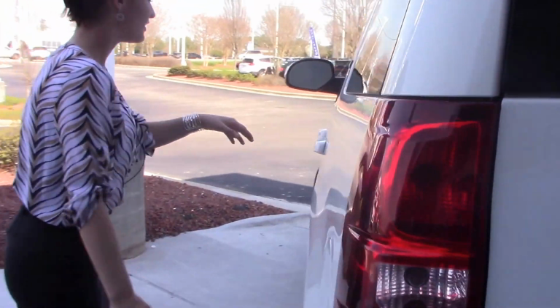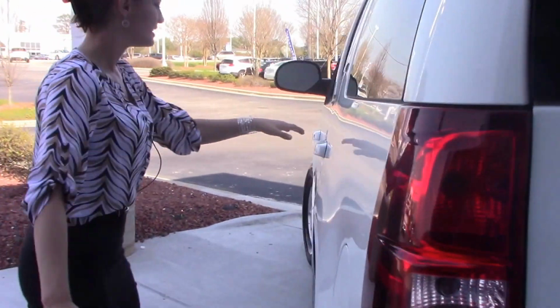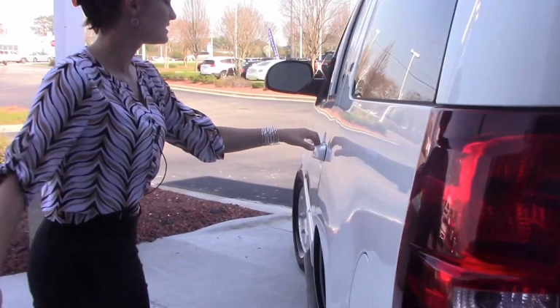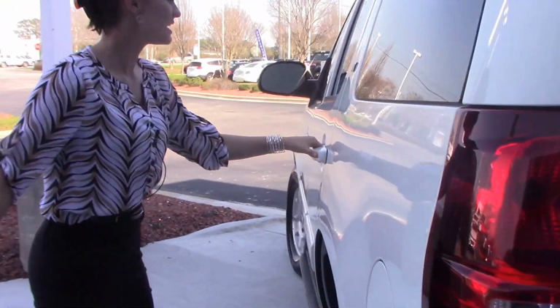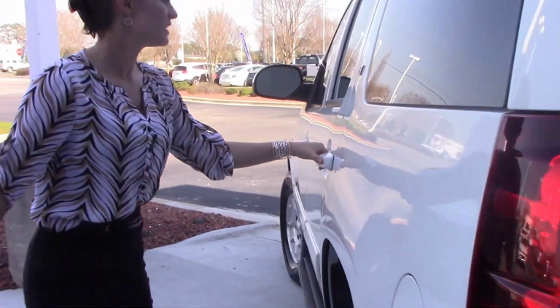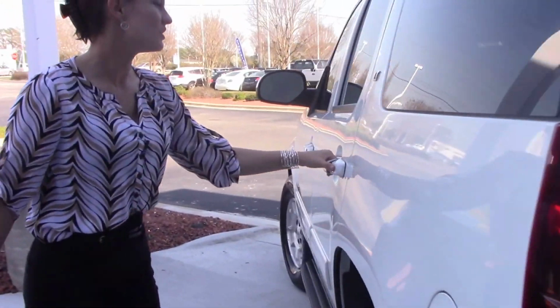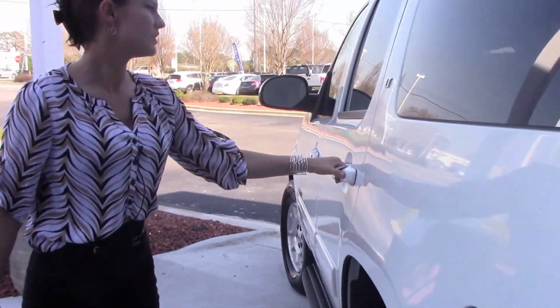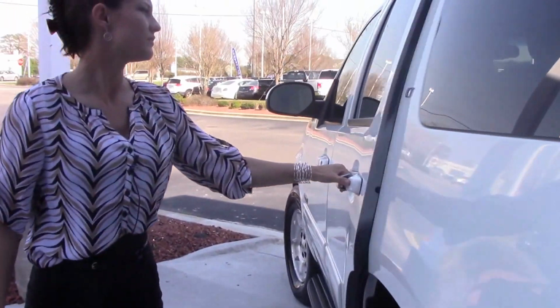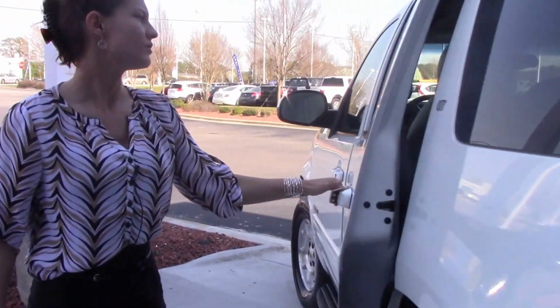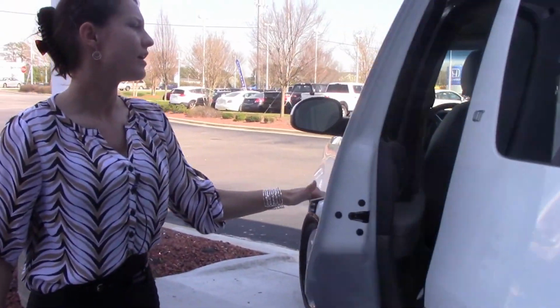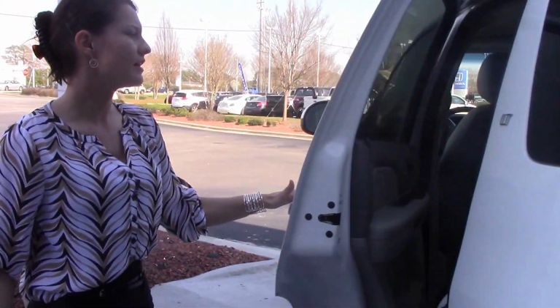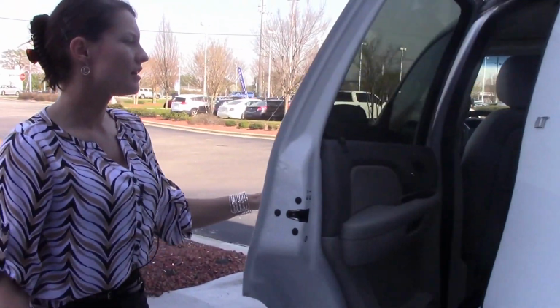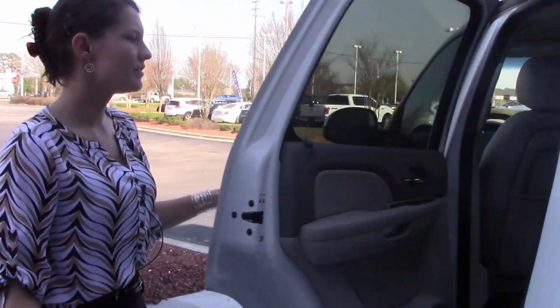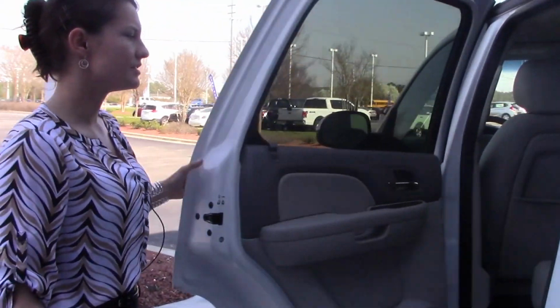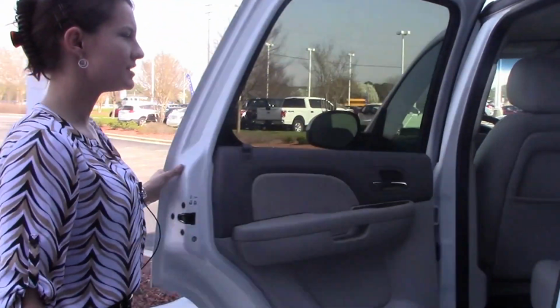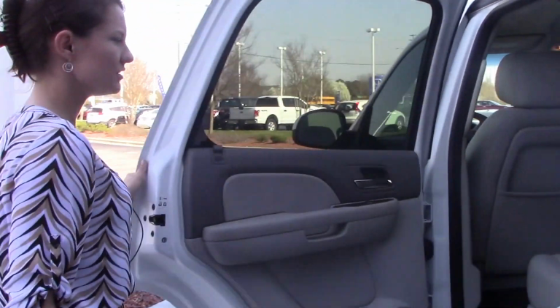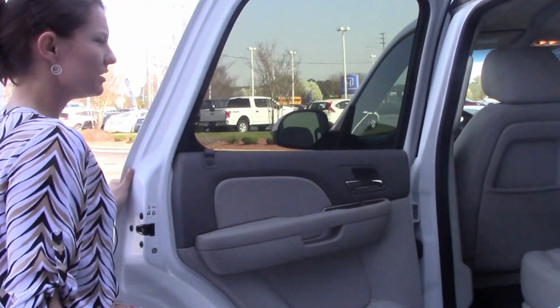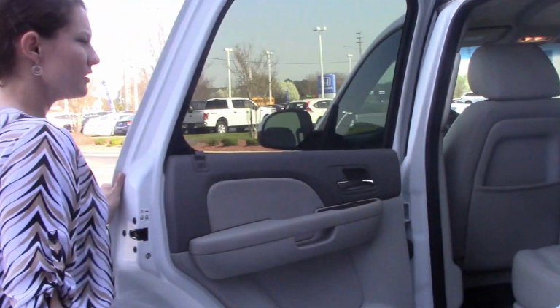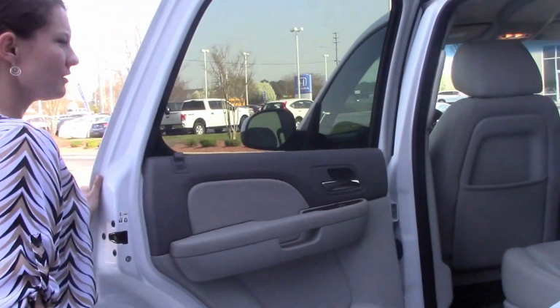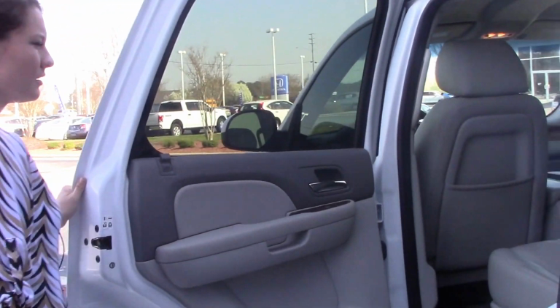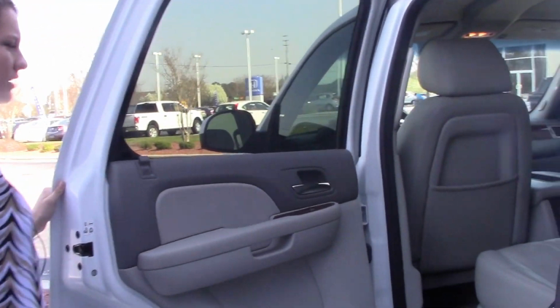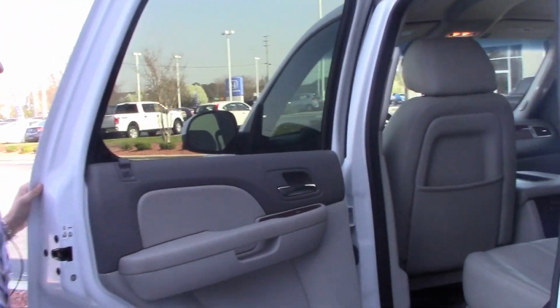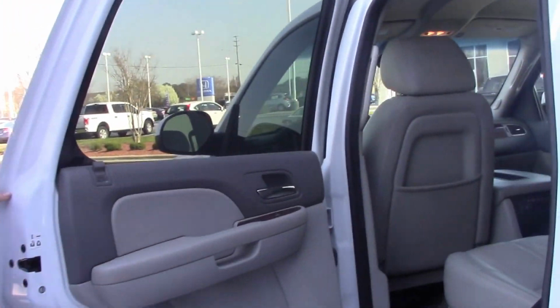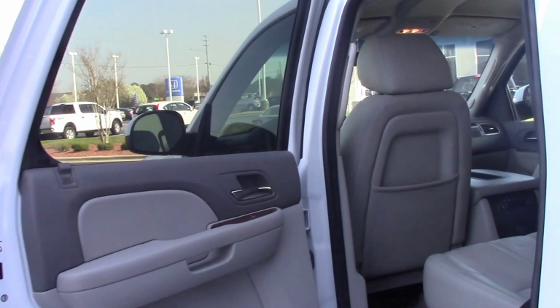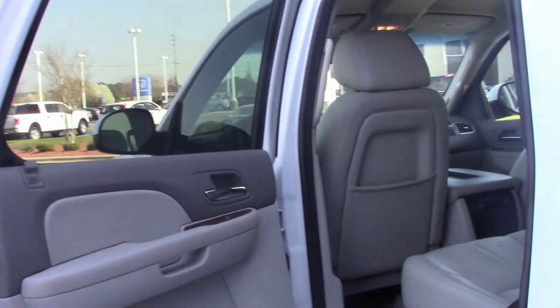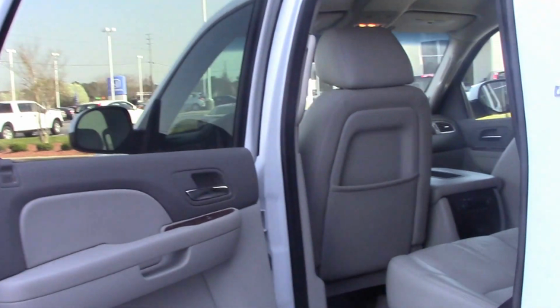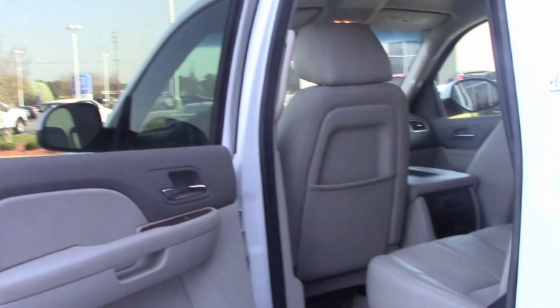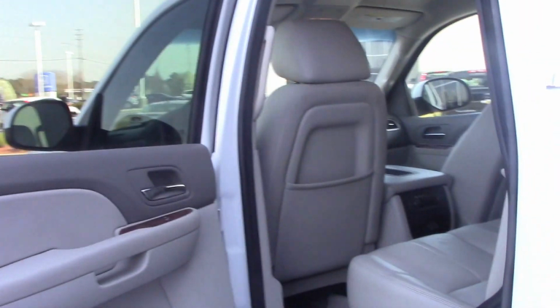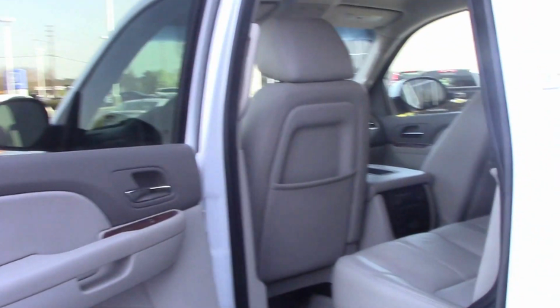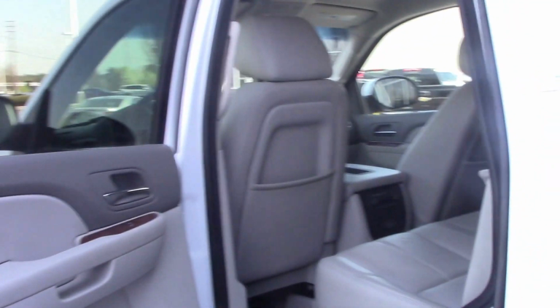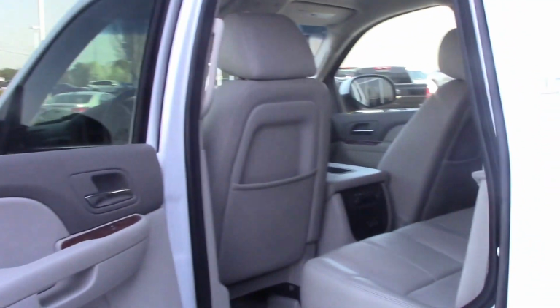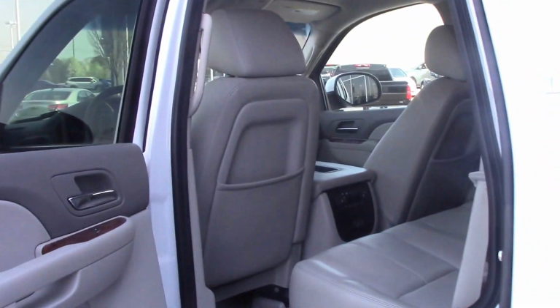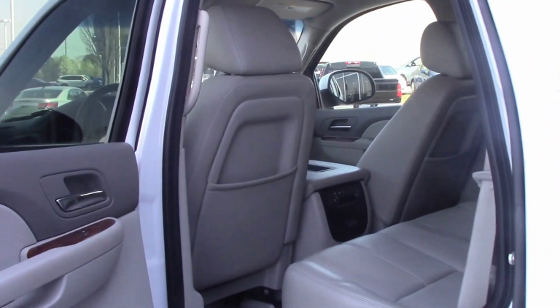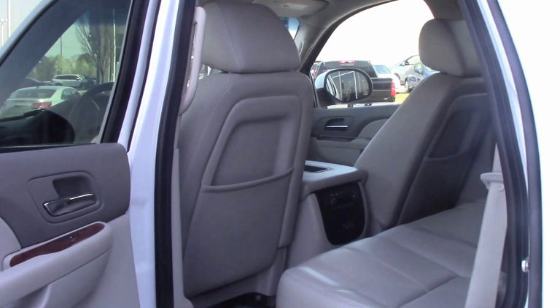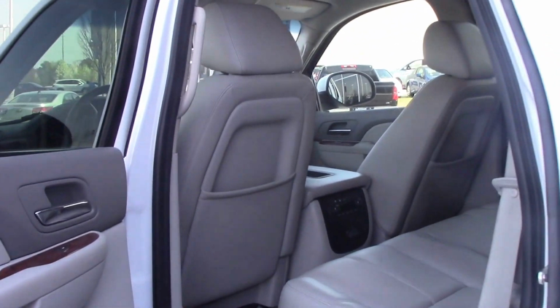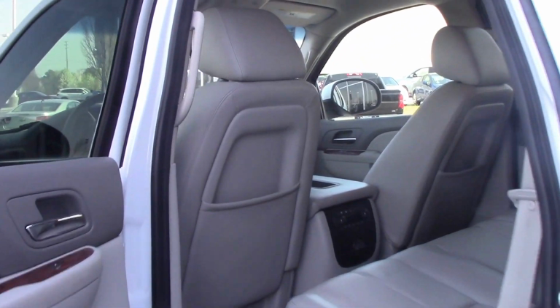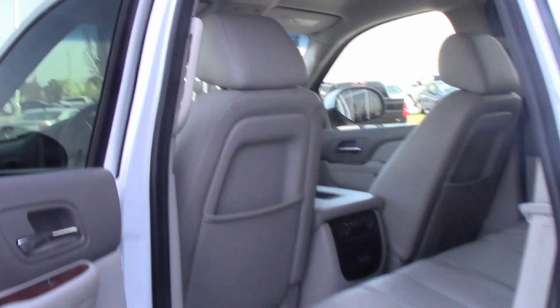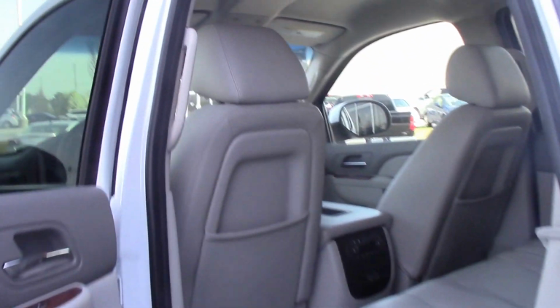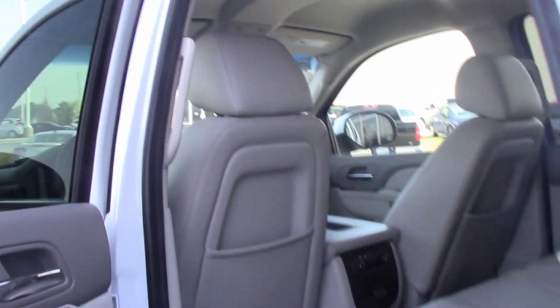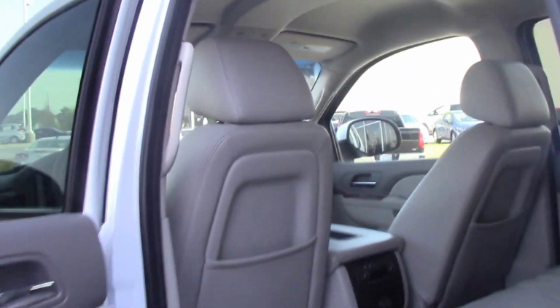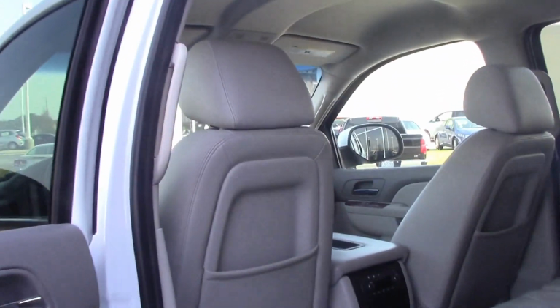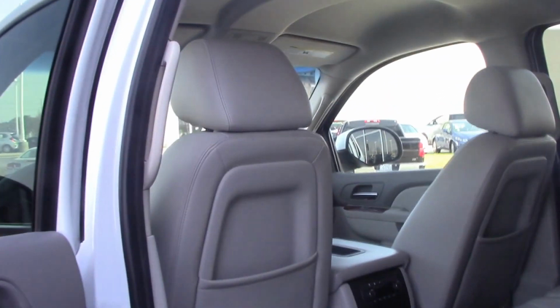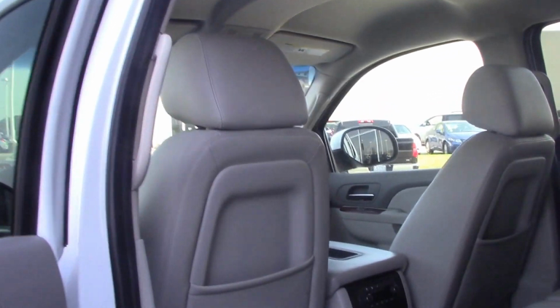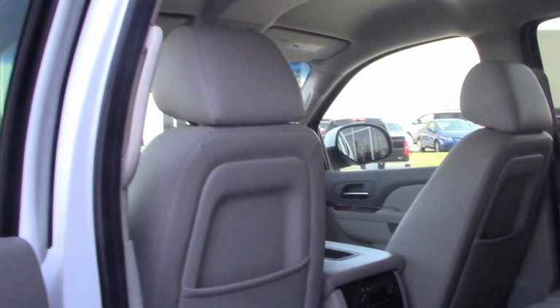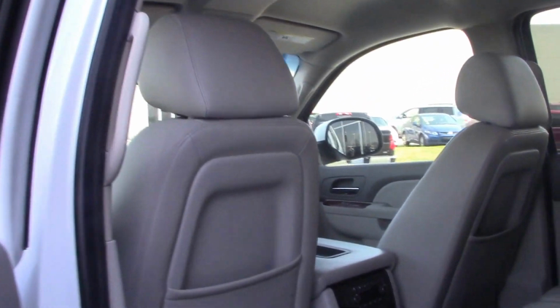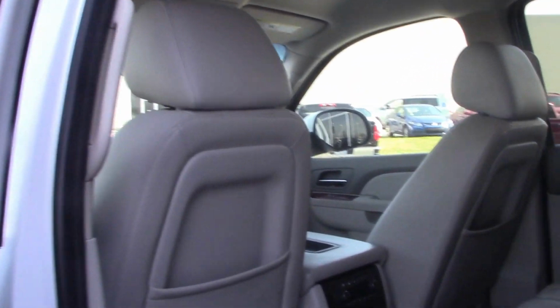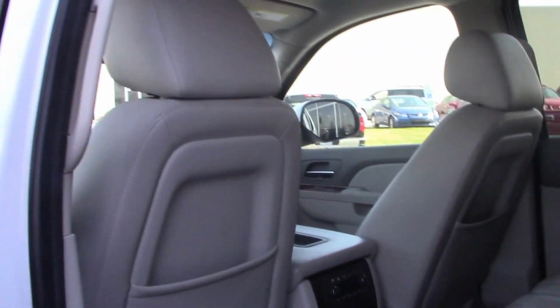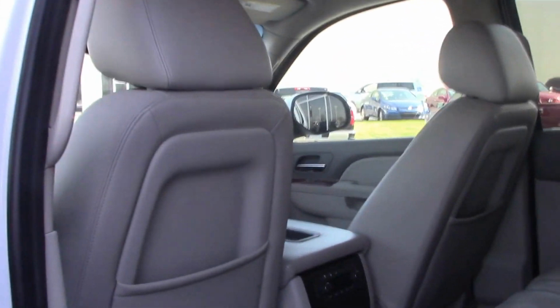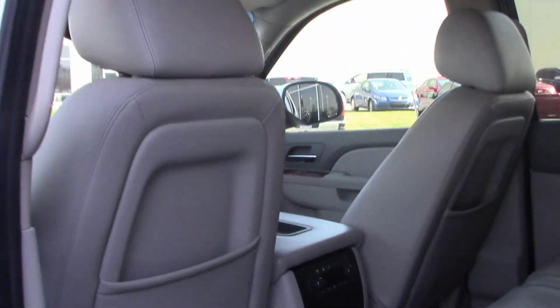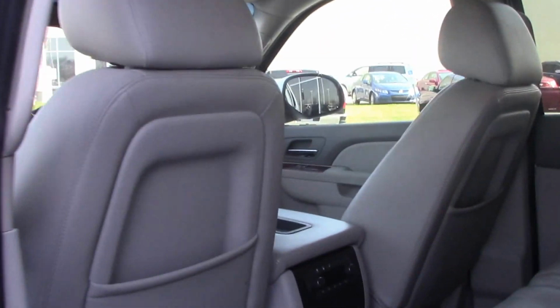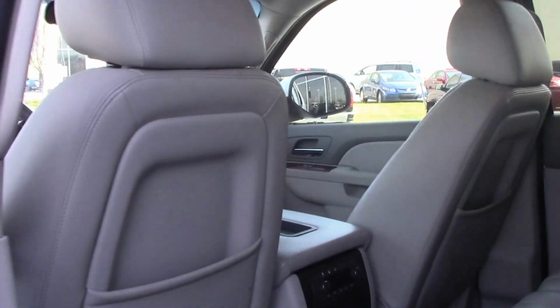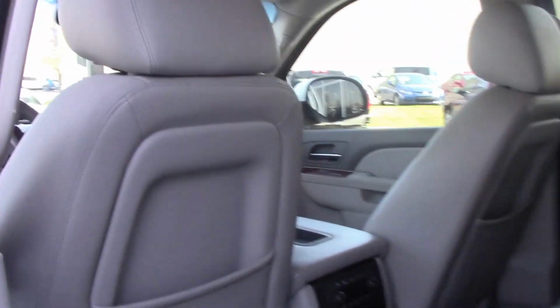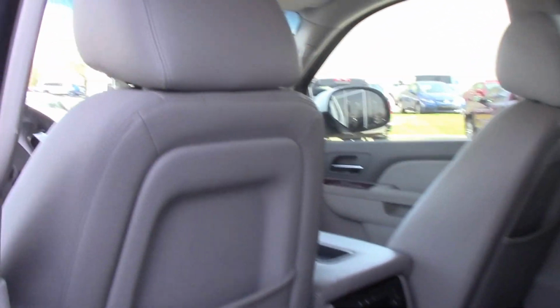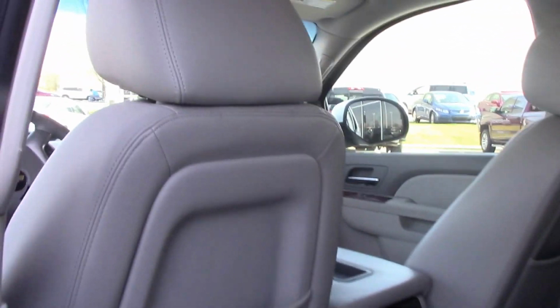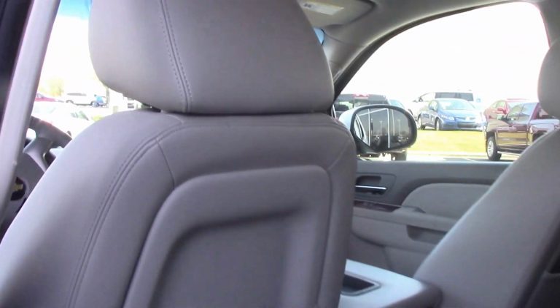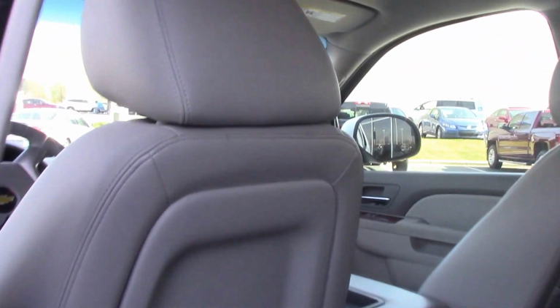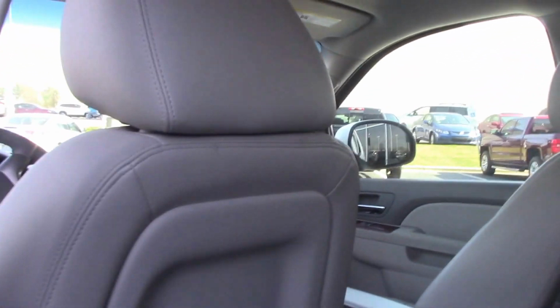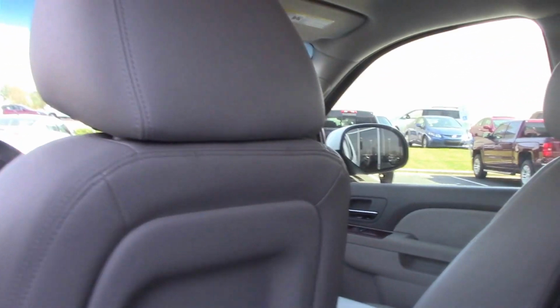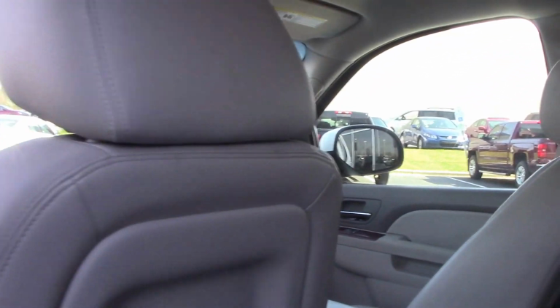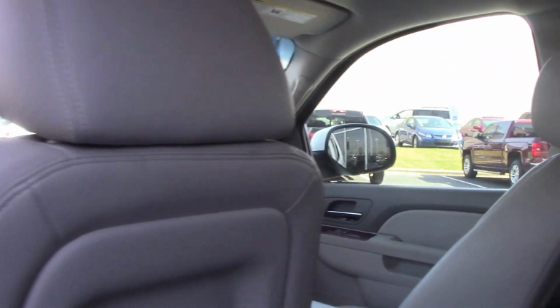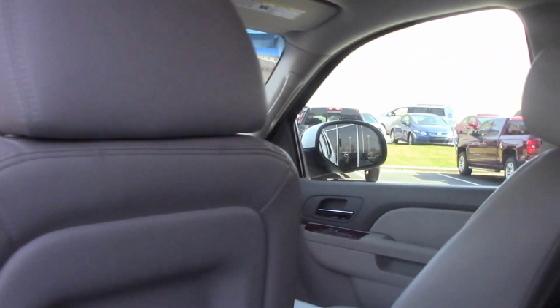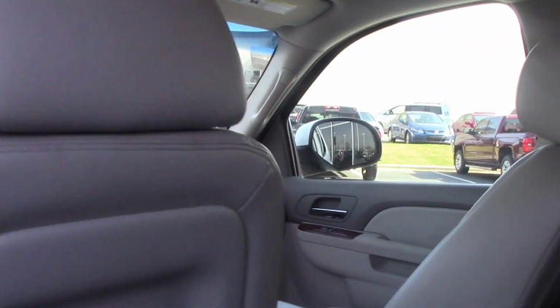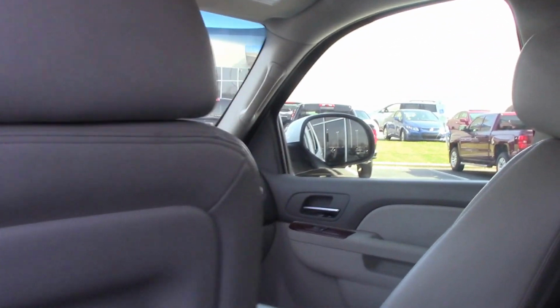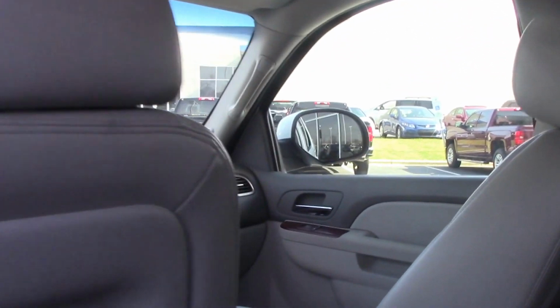On the inside, you have the gray leather interior and you have climate control for anyone in your back seat. It's nice and convenient for them.